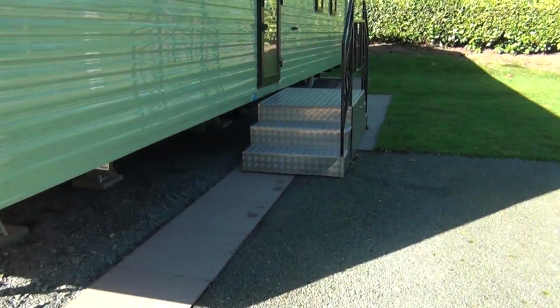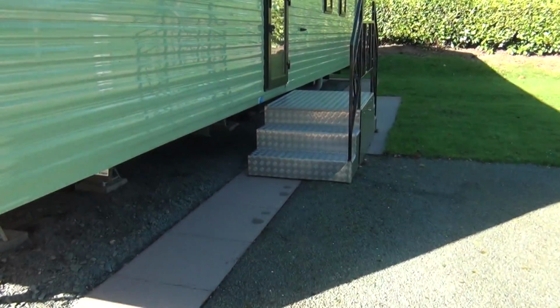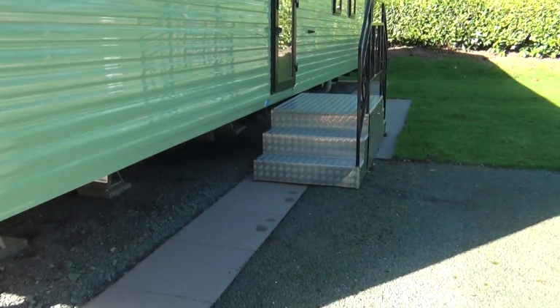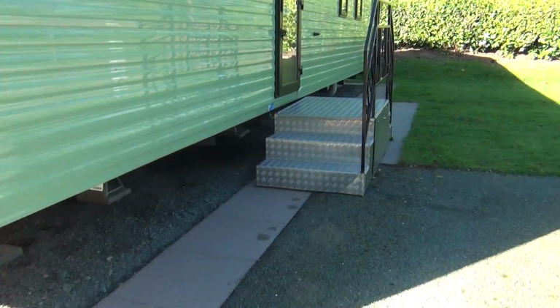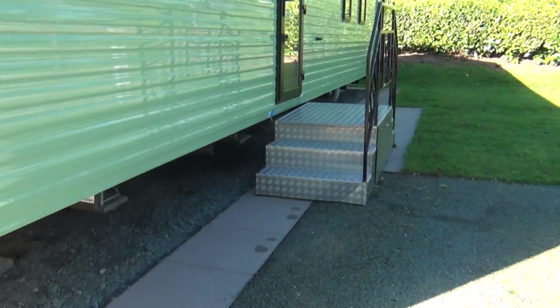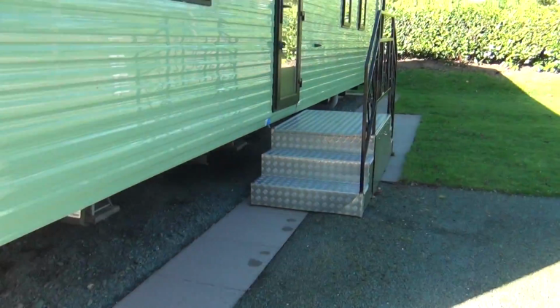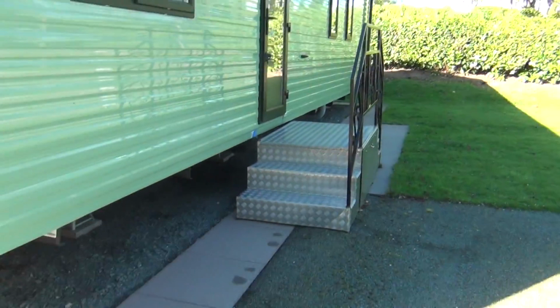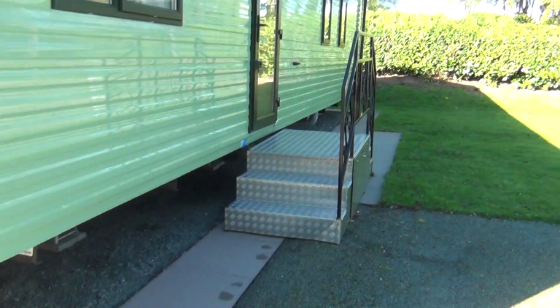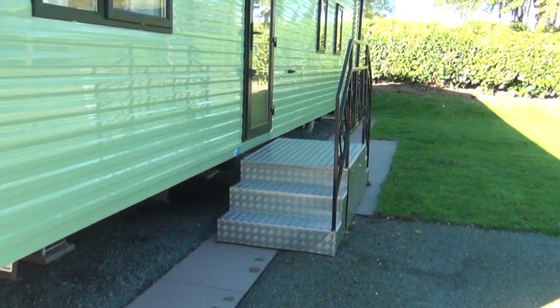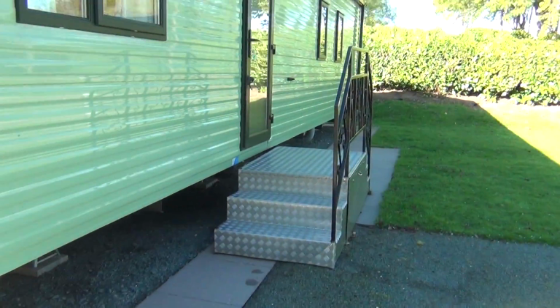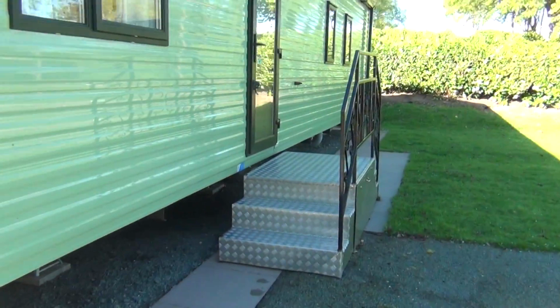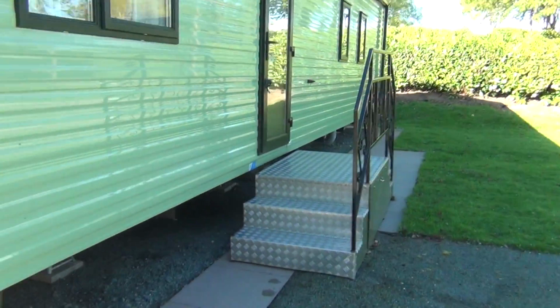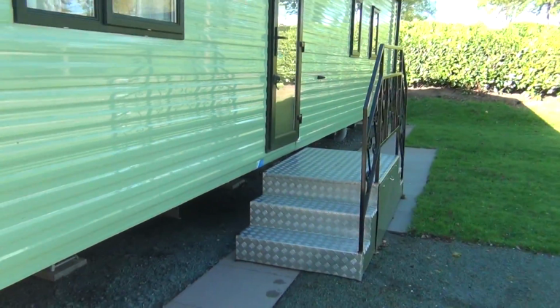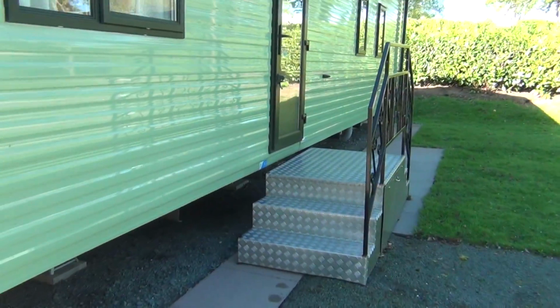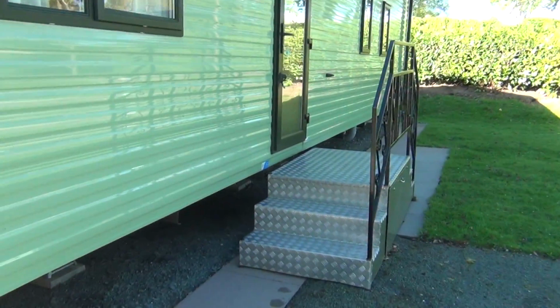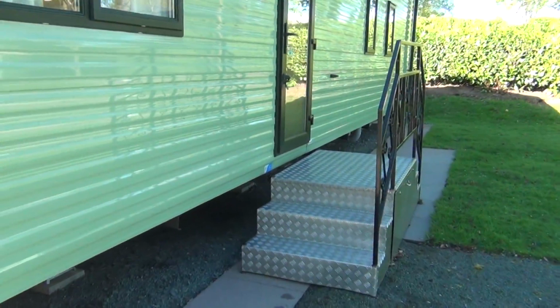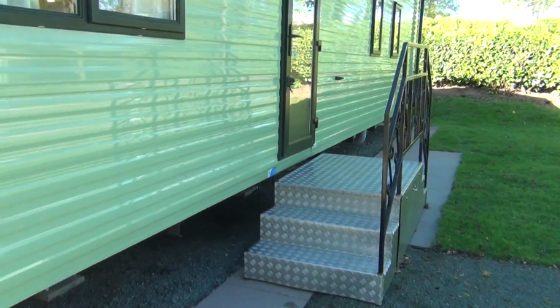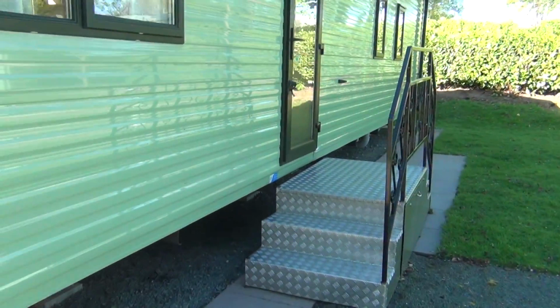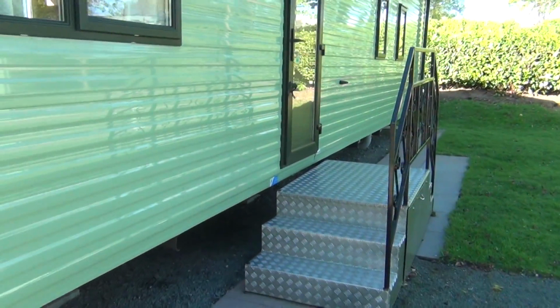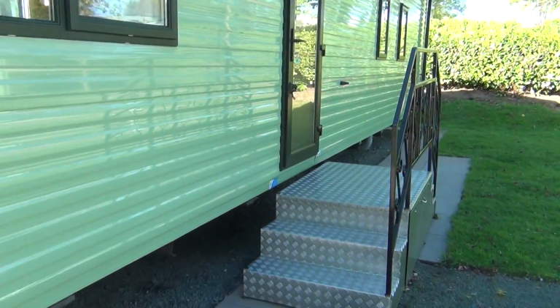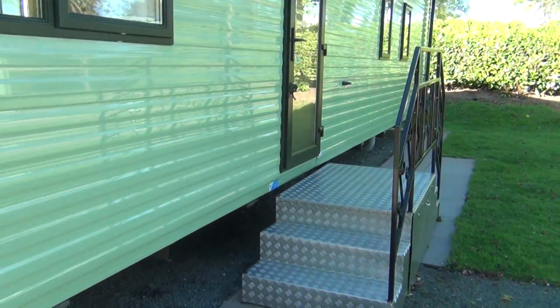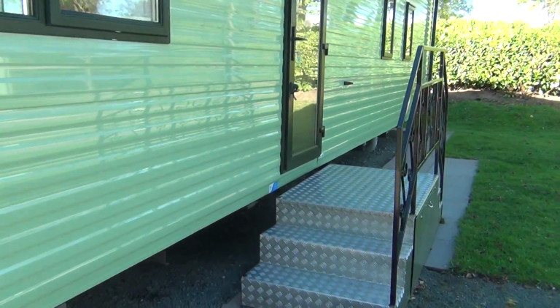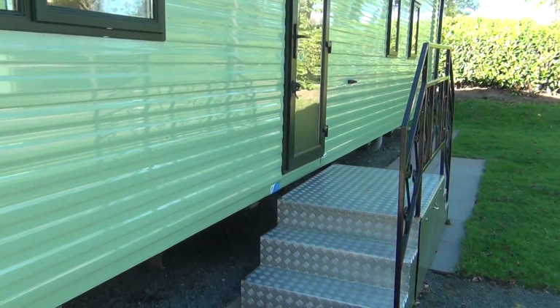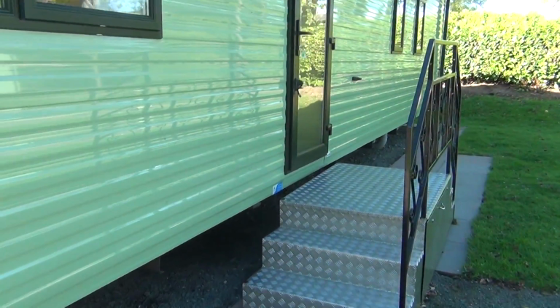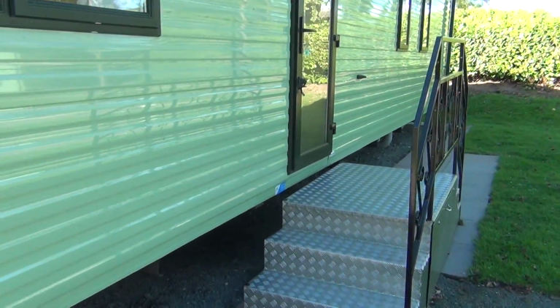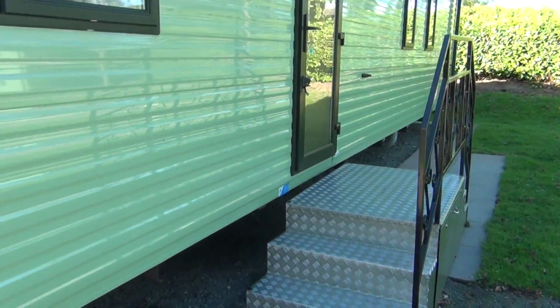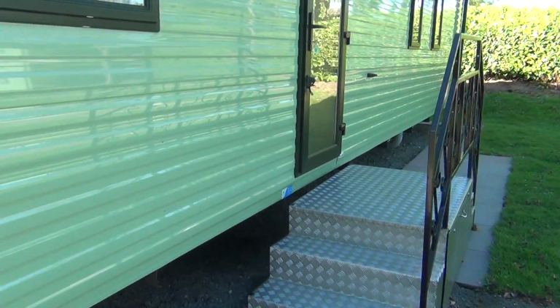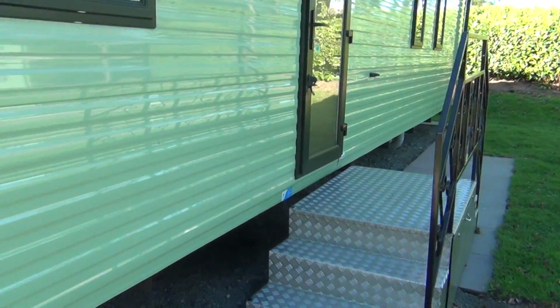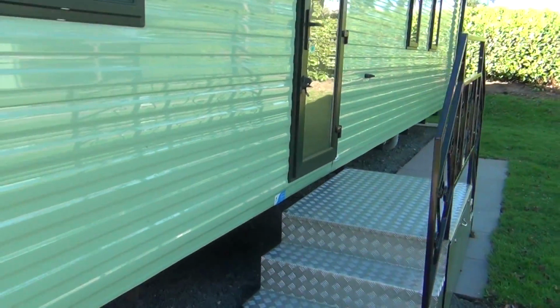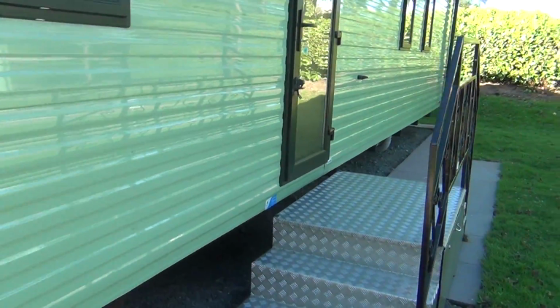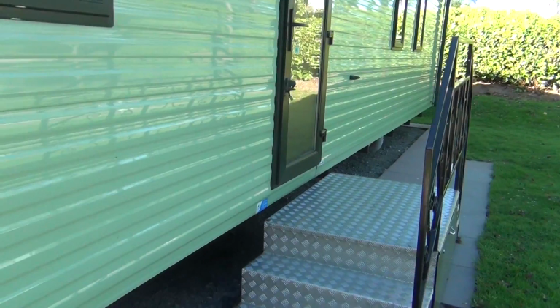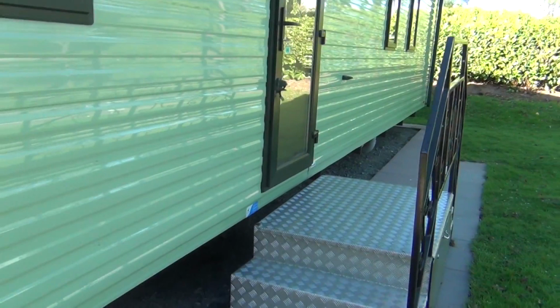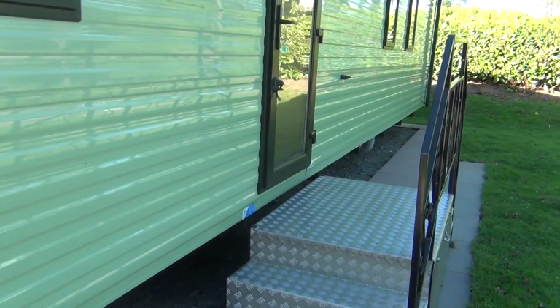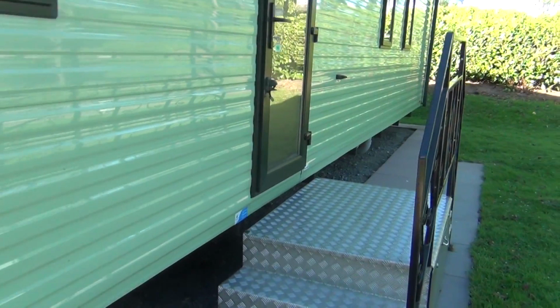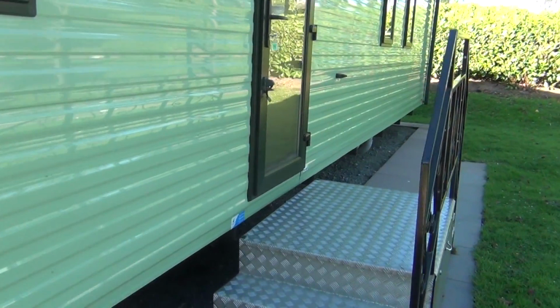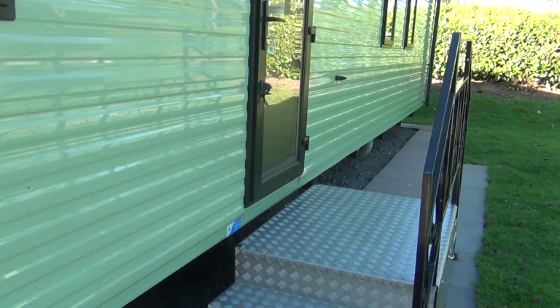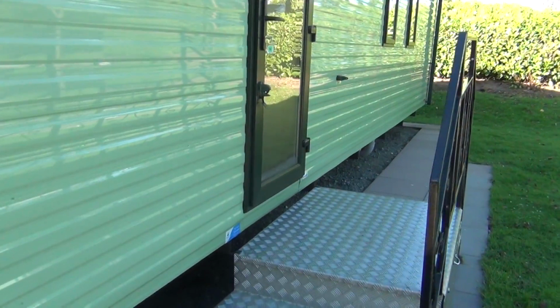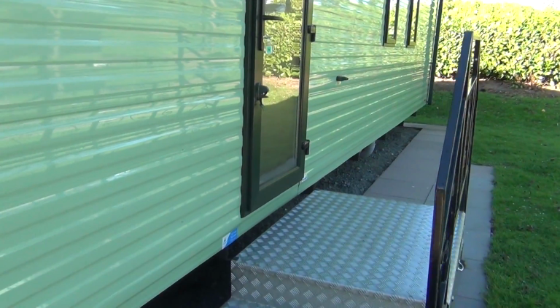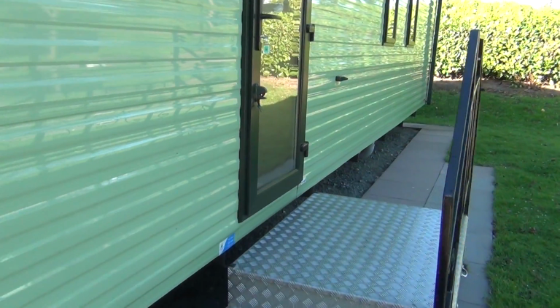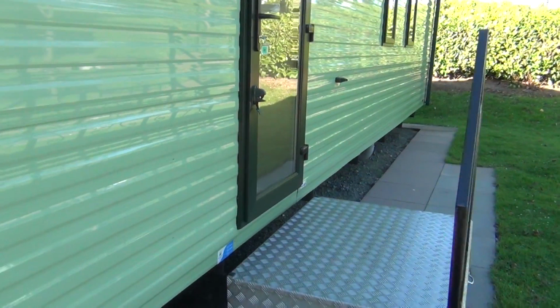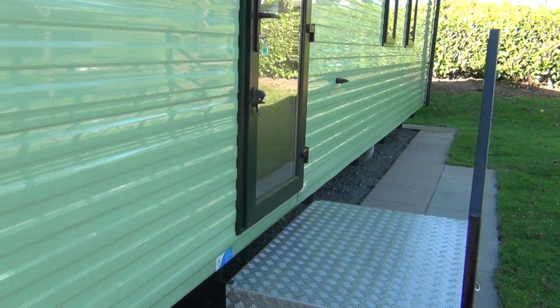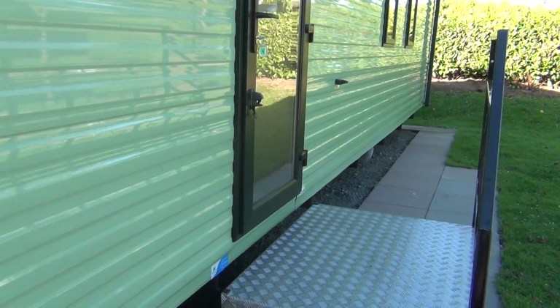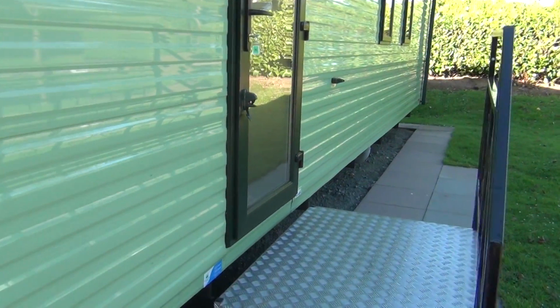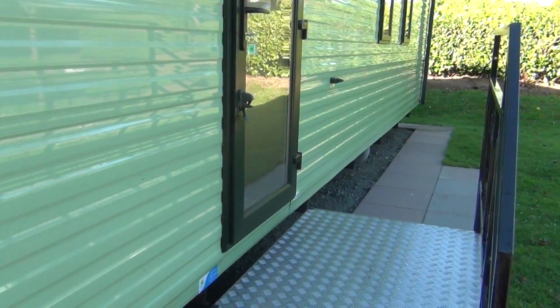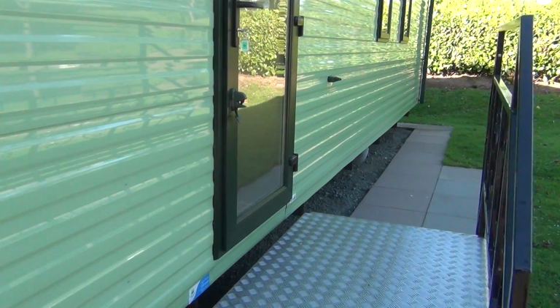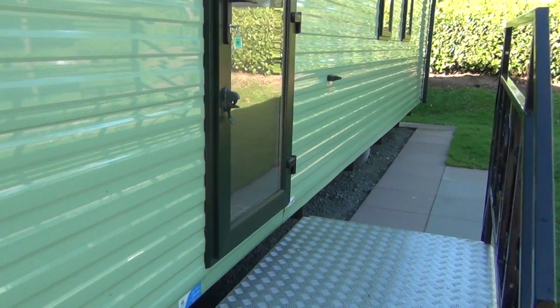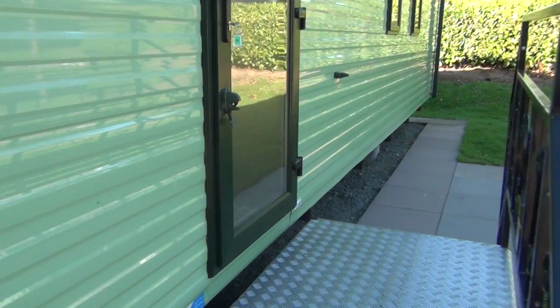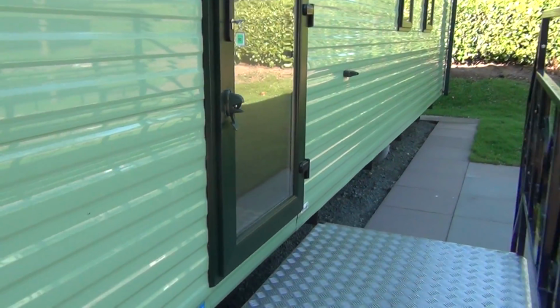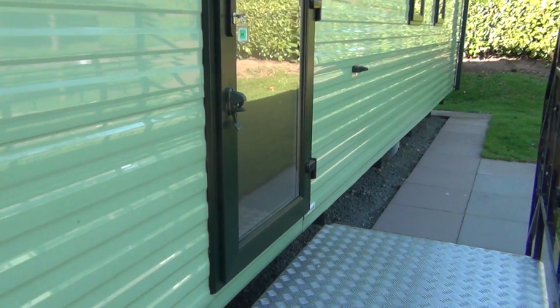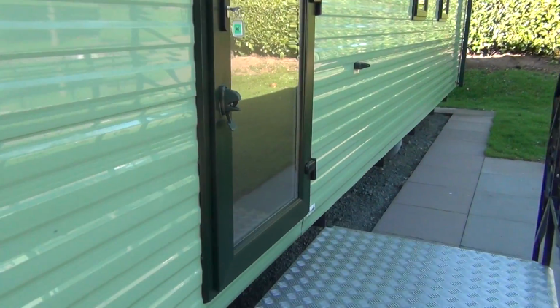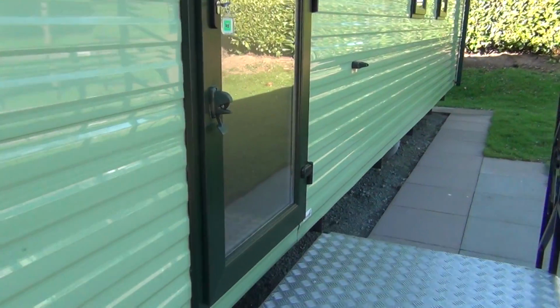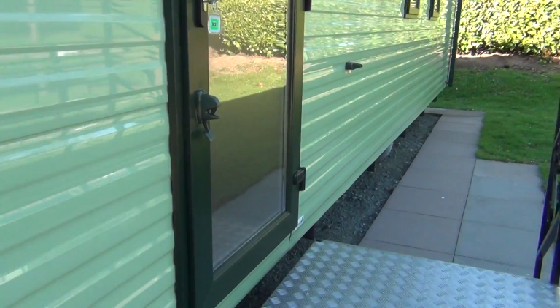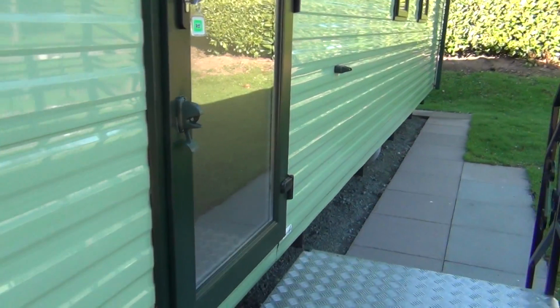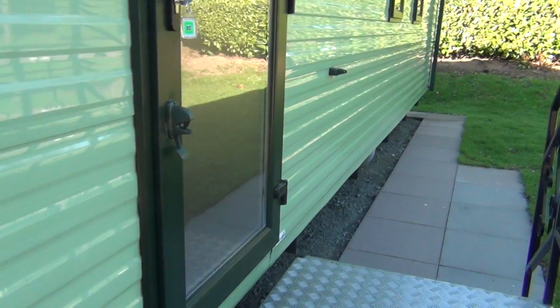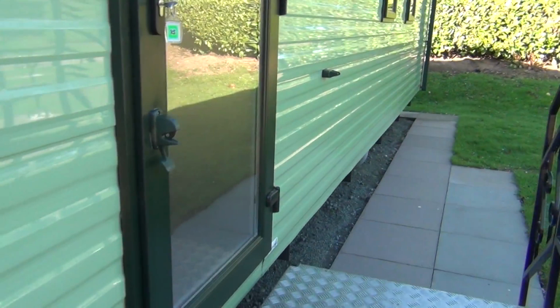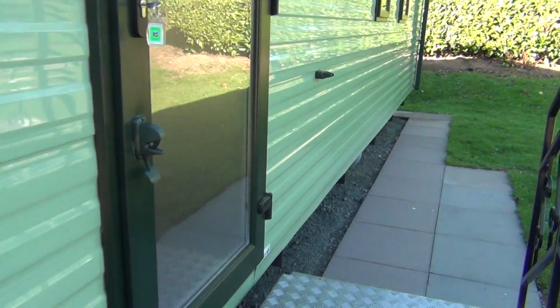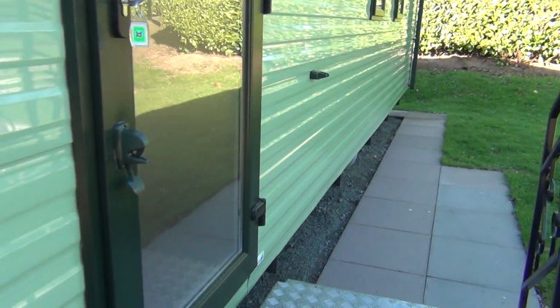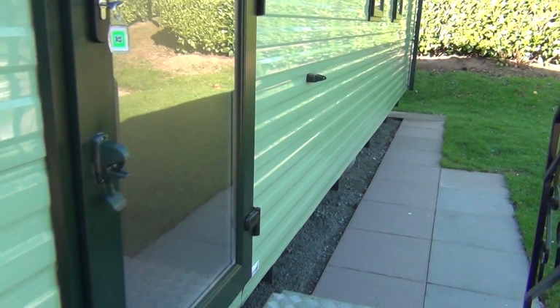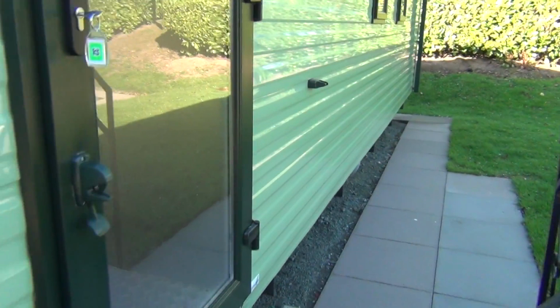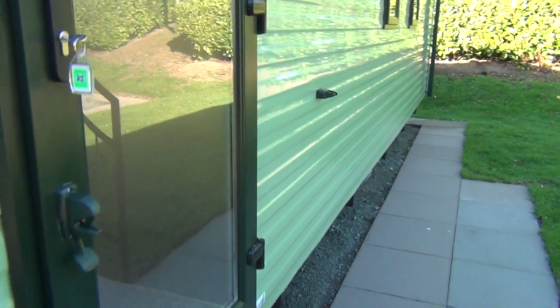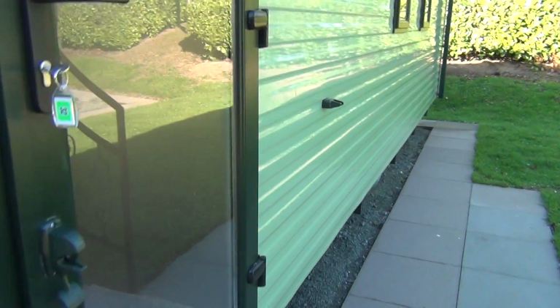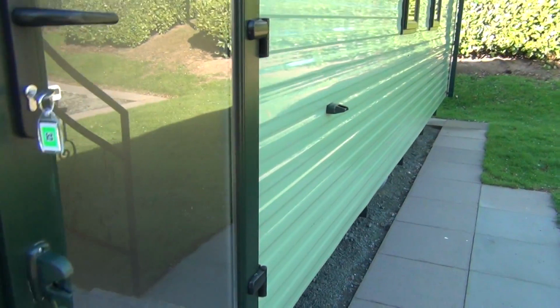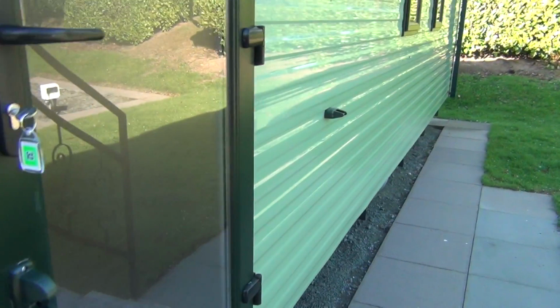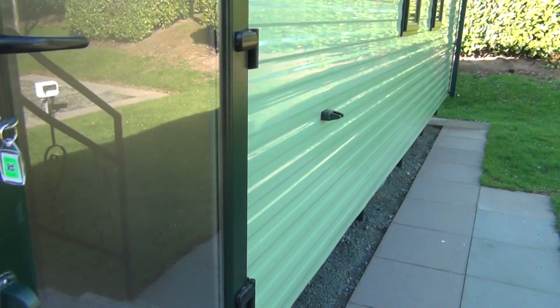This has only just come on the market. Just up the steps, the usual thing, and in the door.